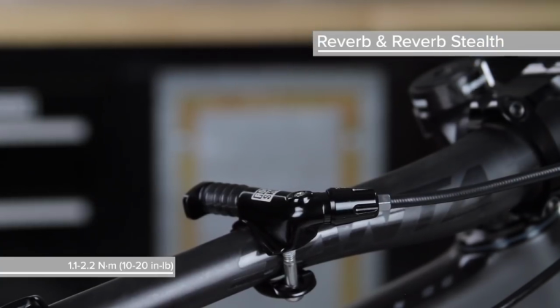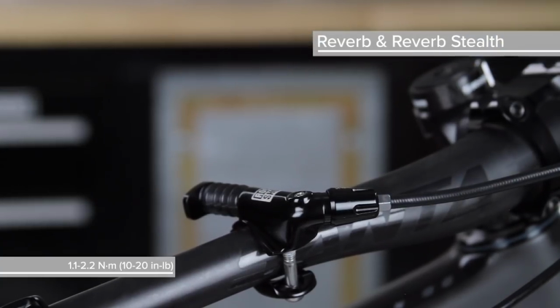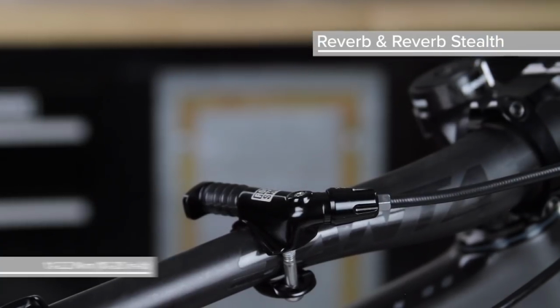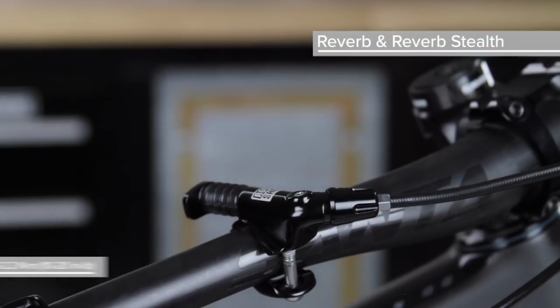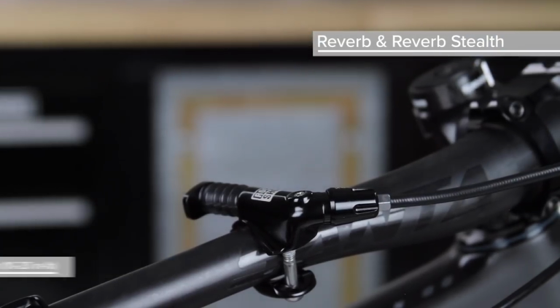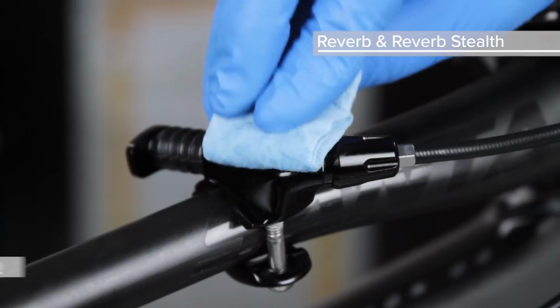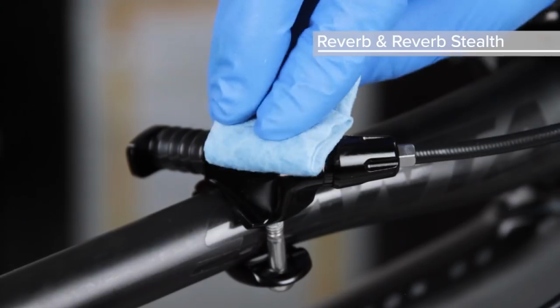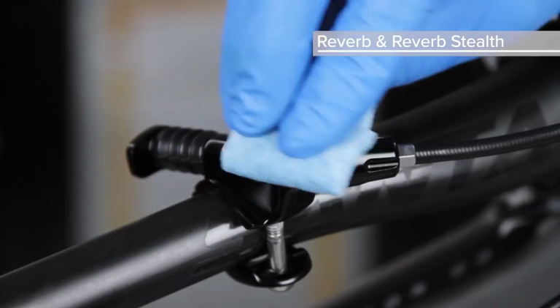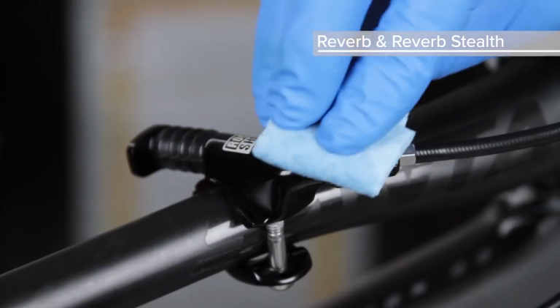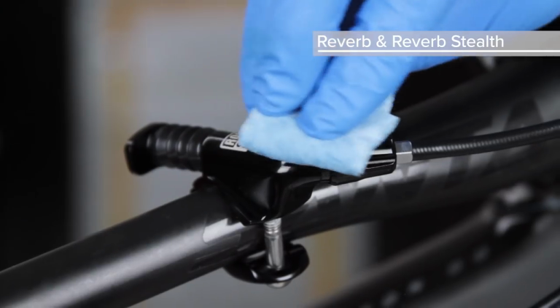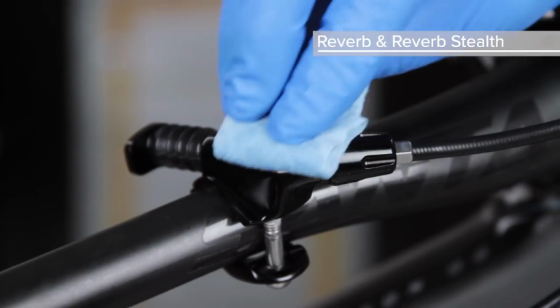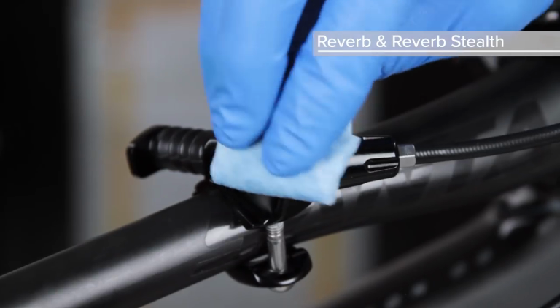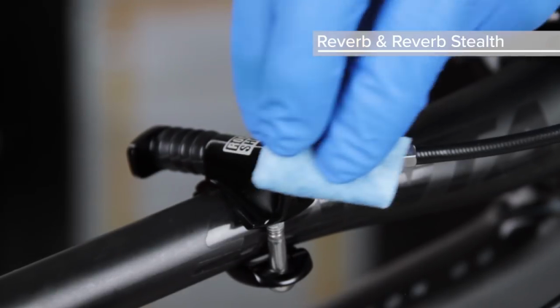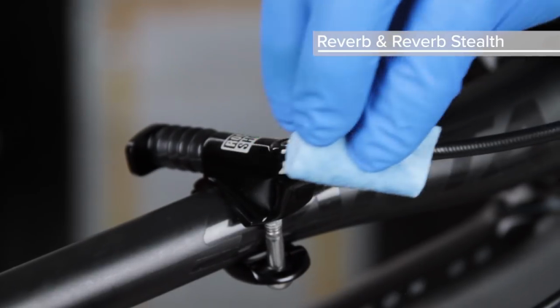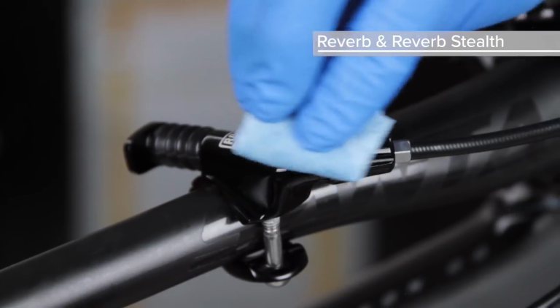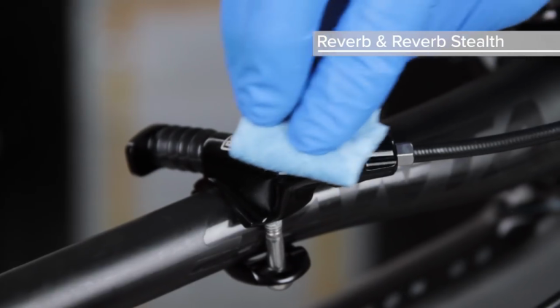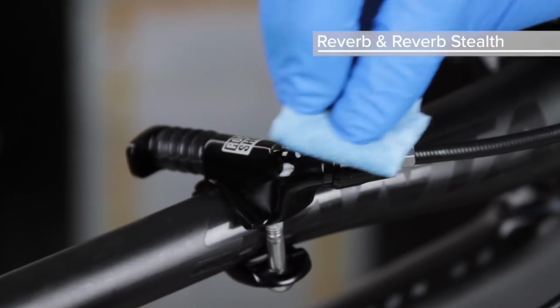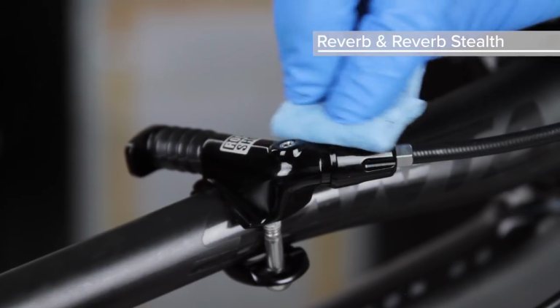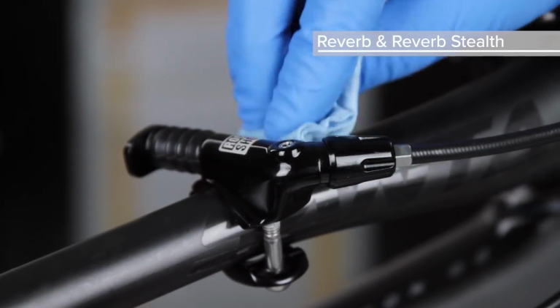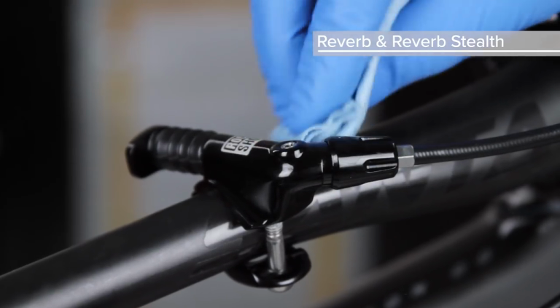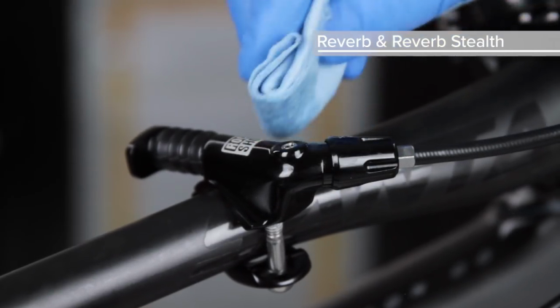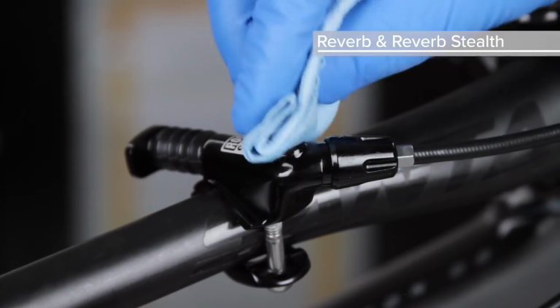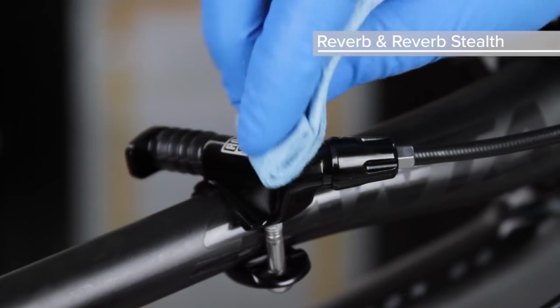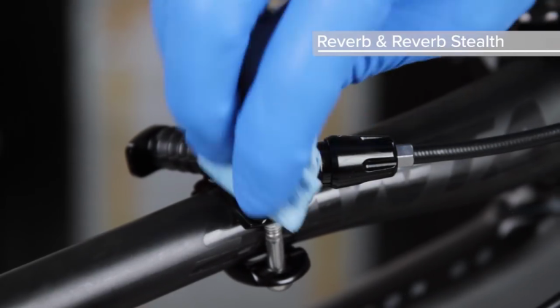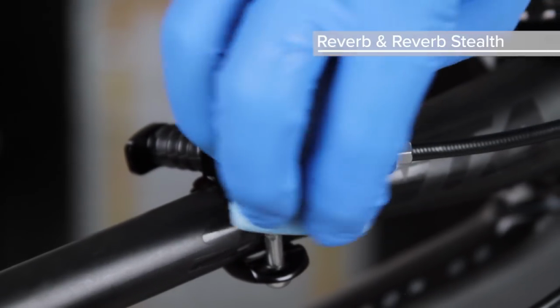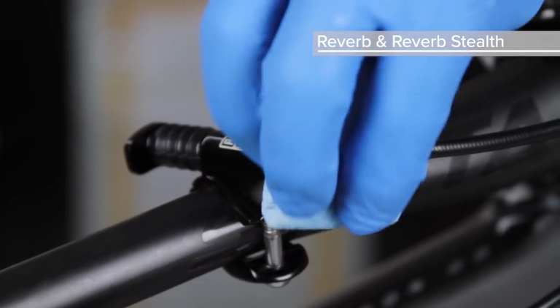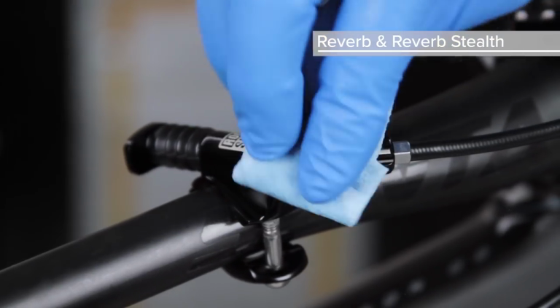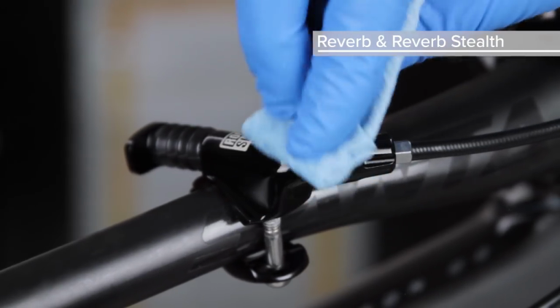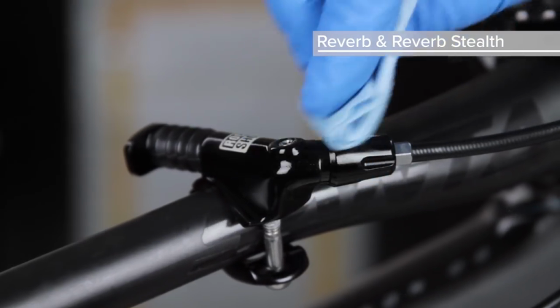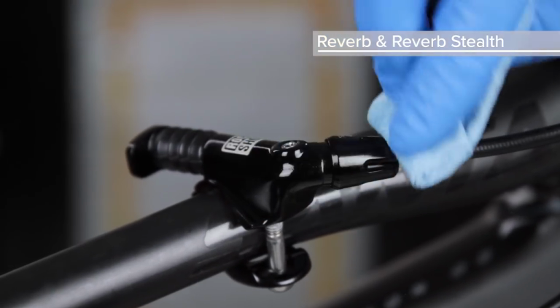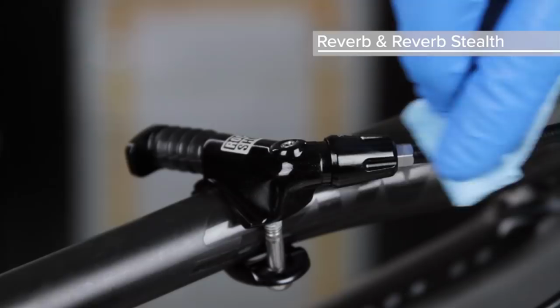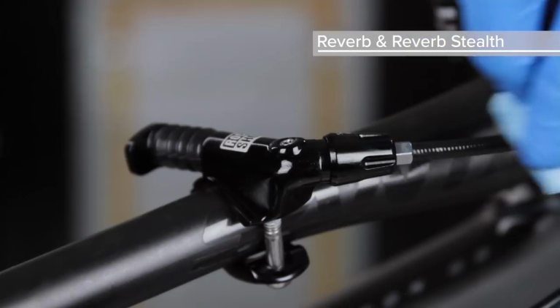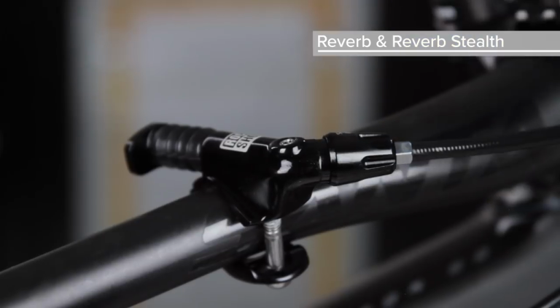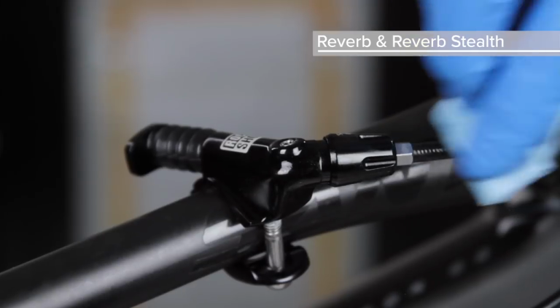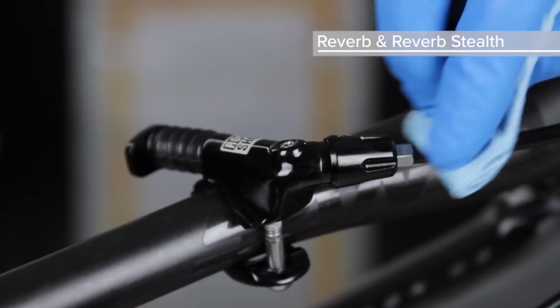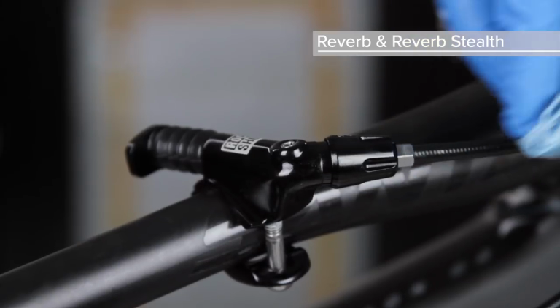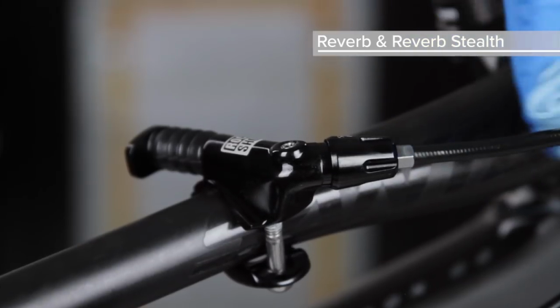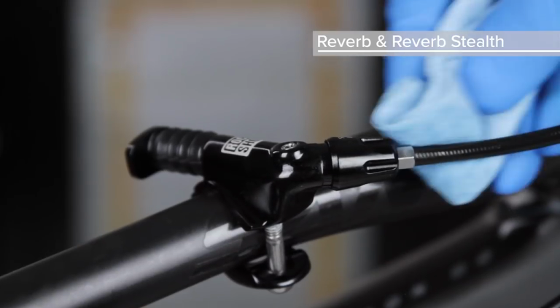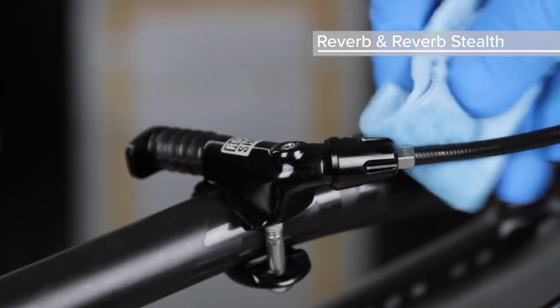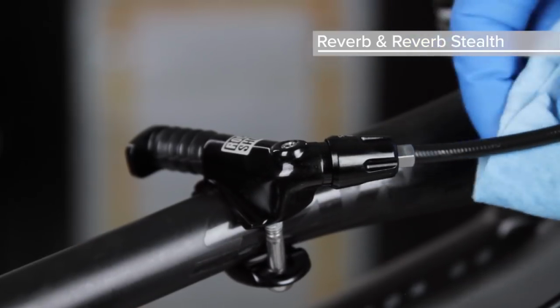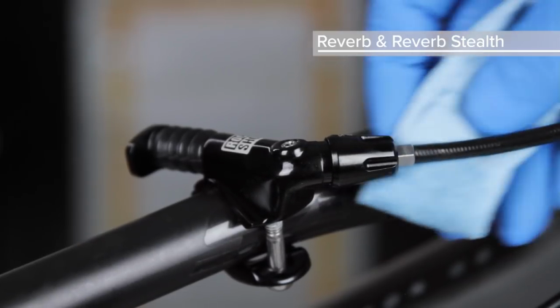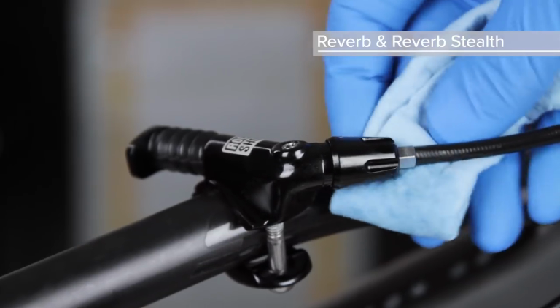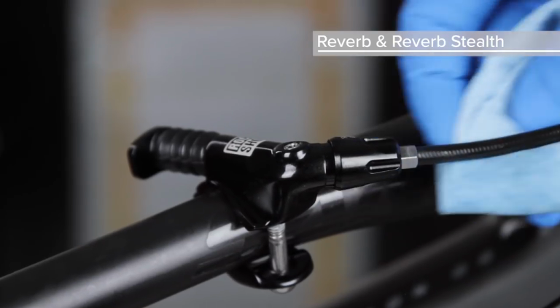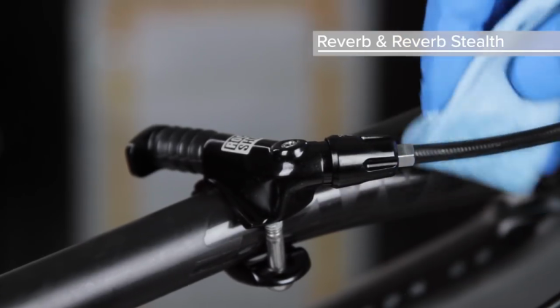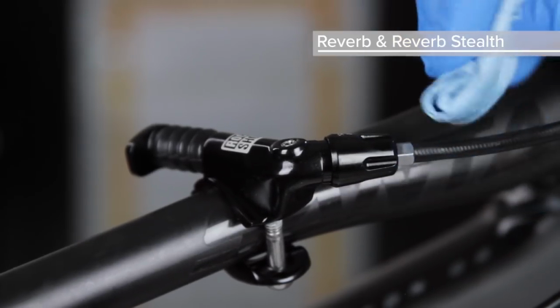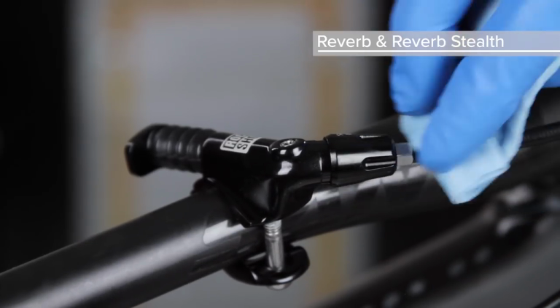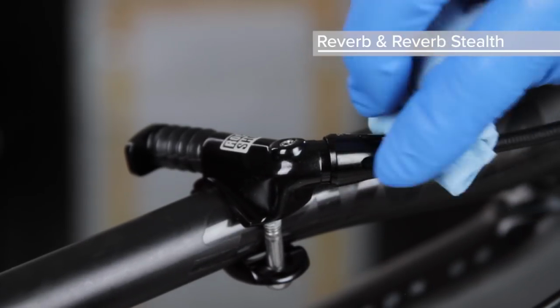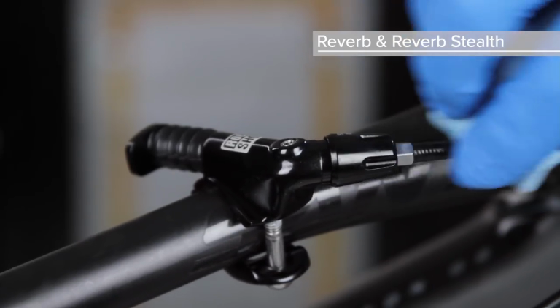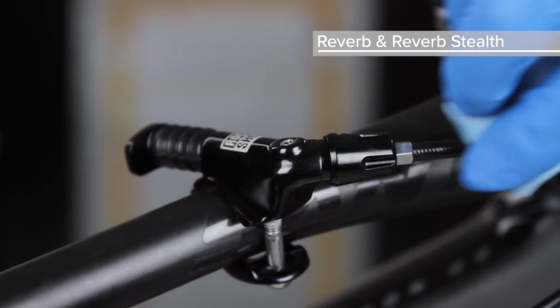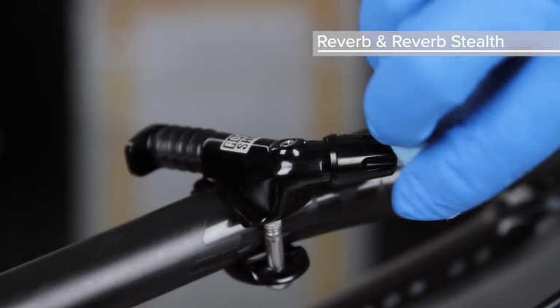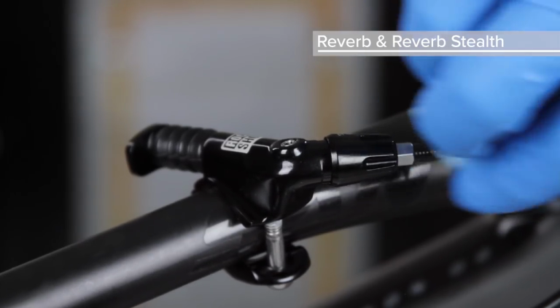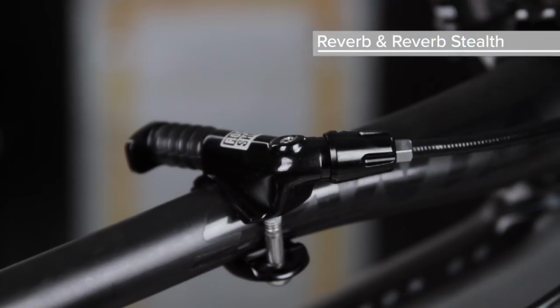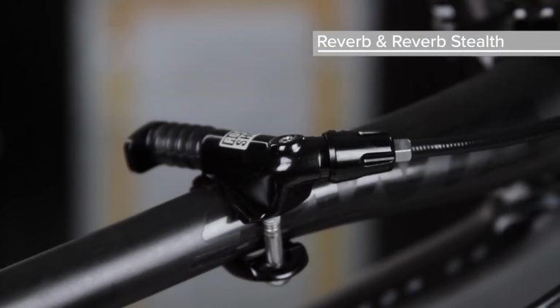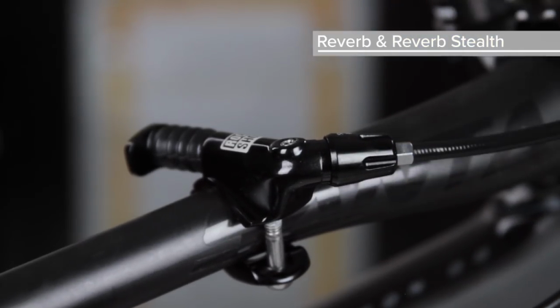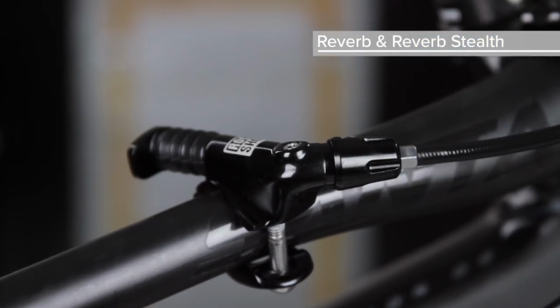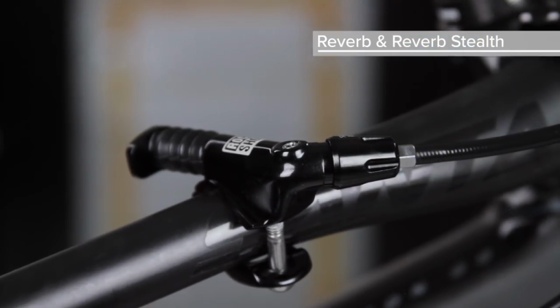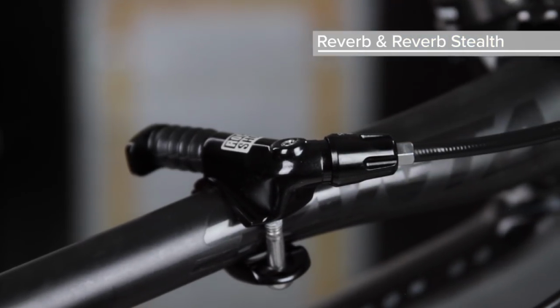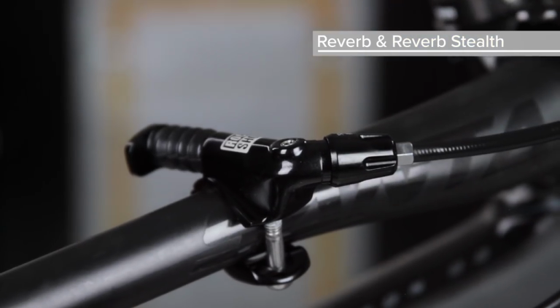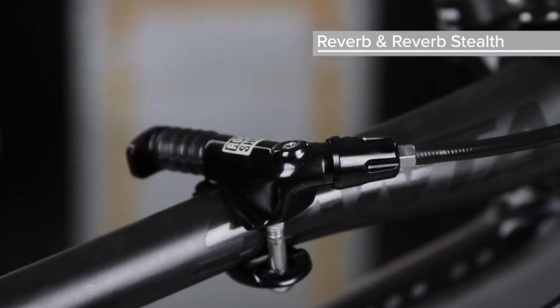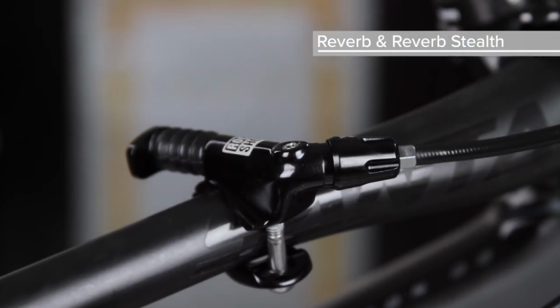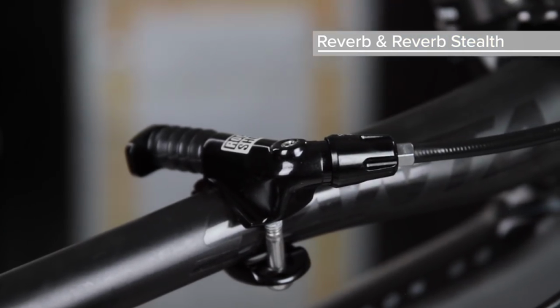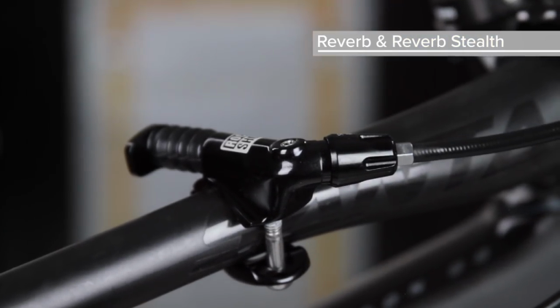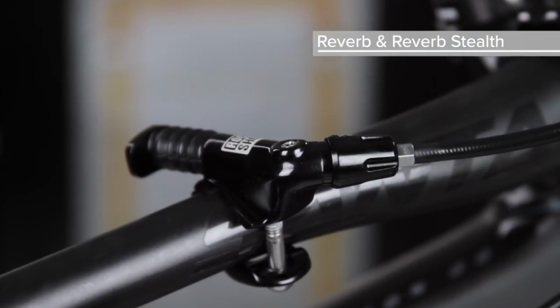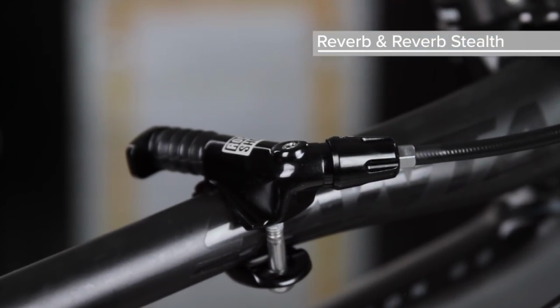Use isopropyl alcohol and a clean rag to clean any fluid from the remote, hose, and installed components.